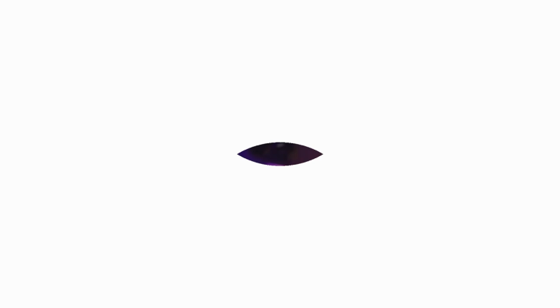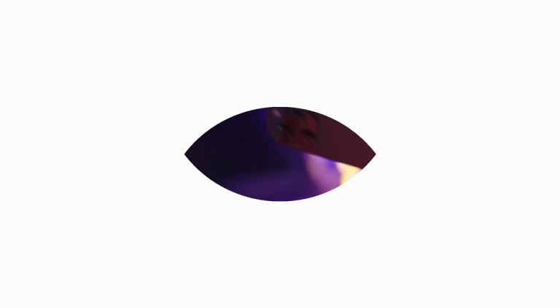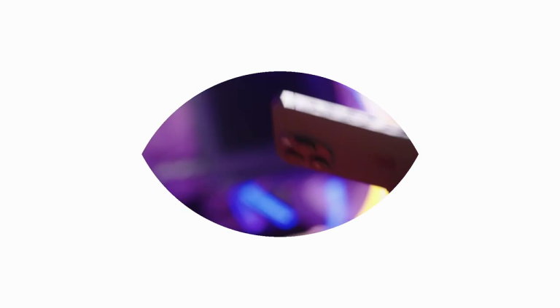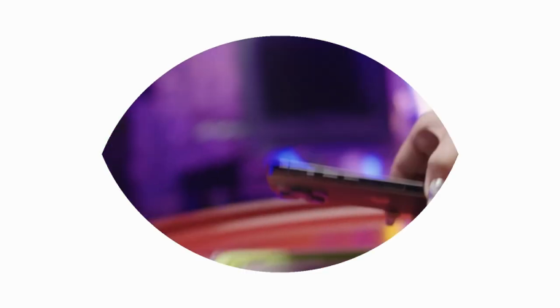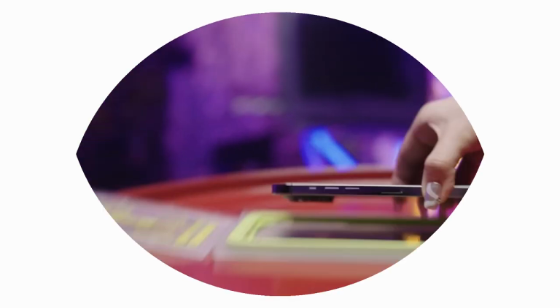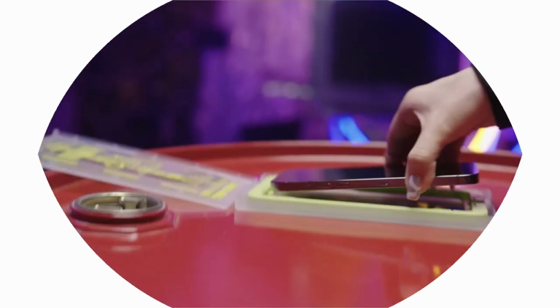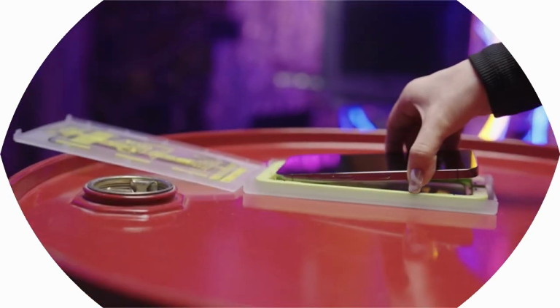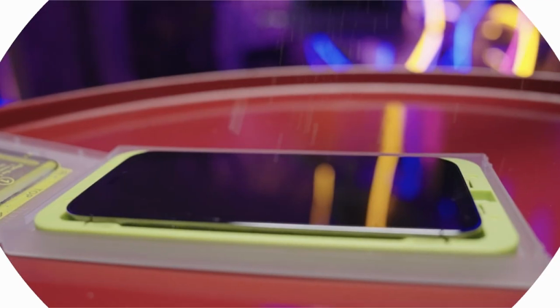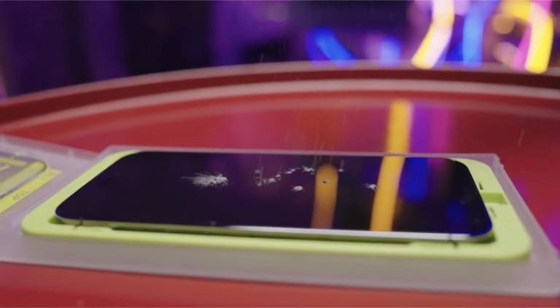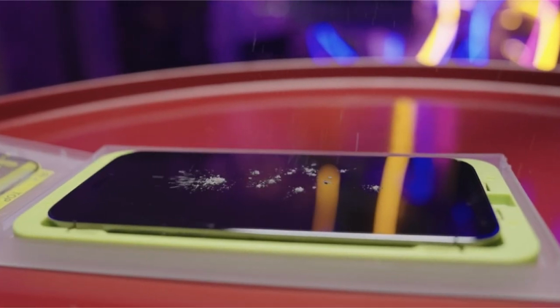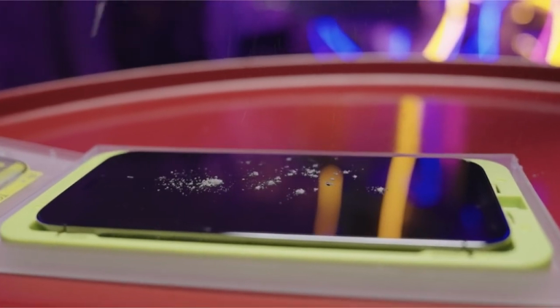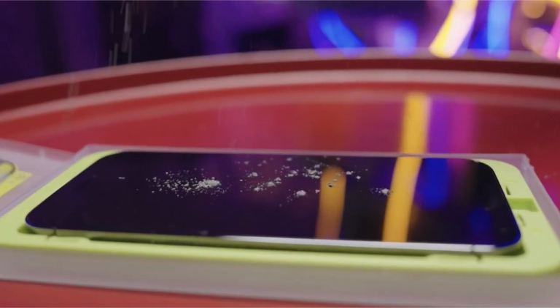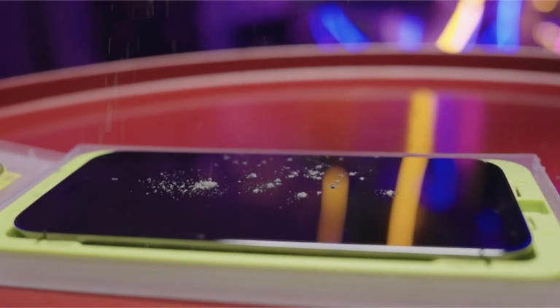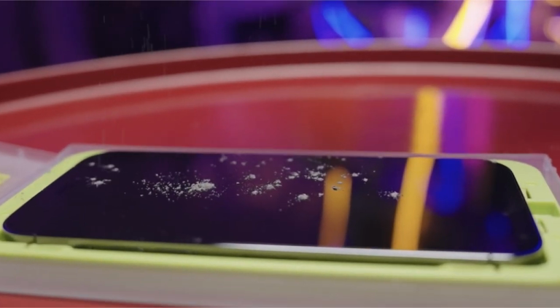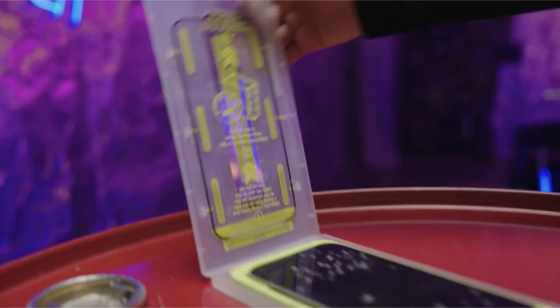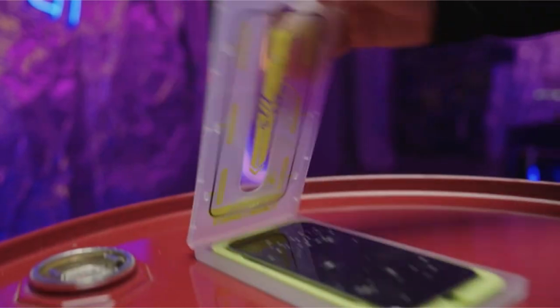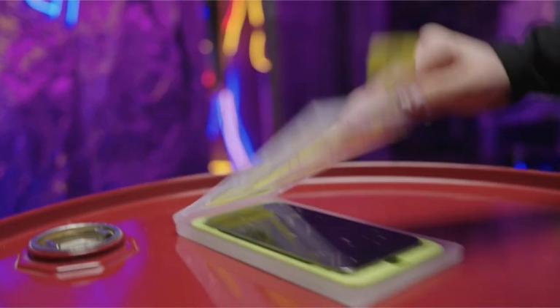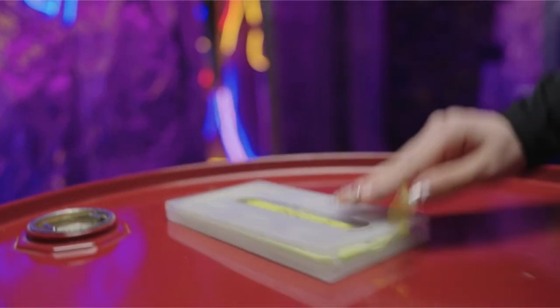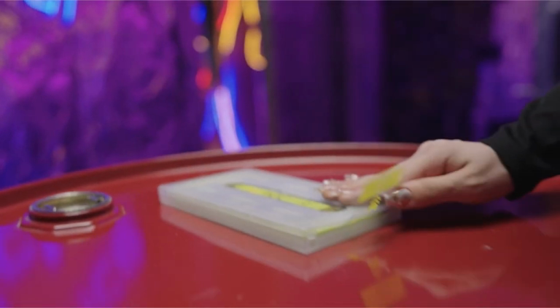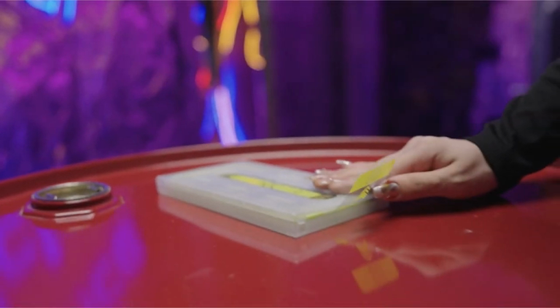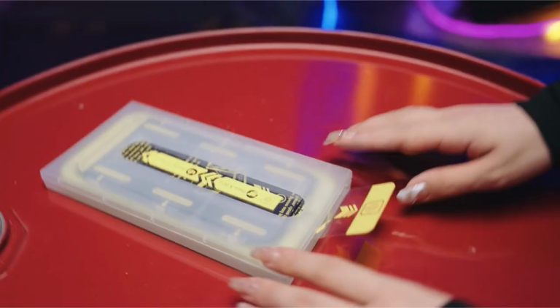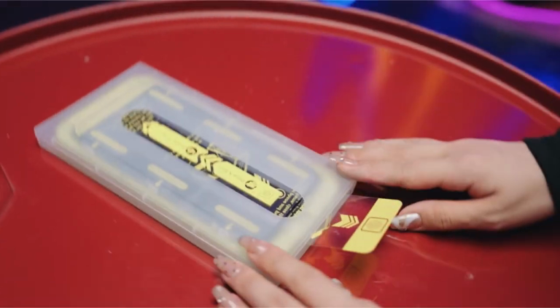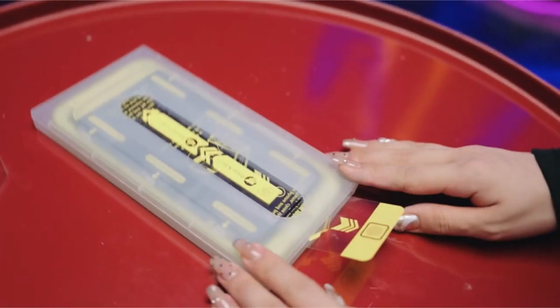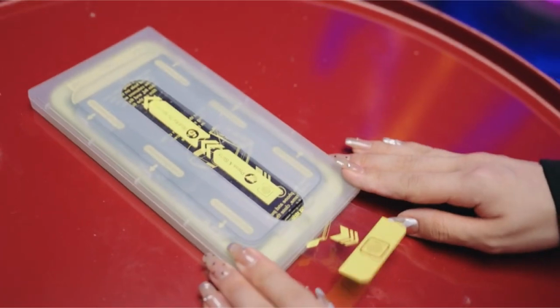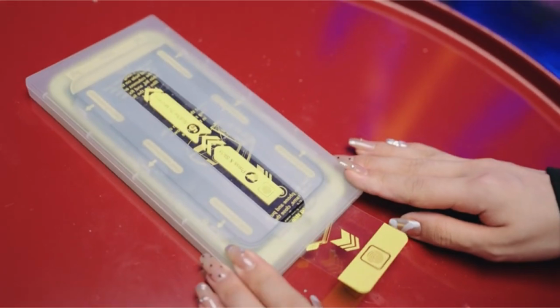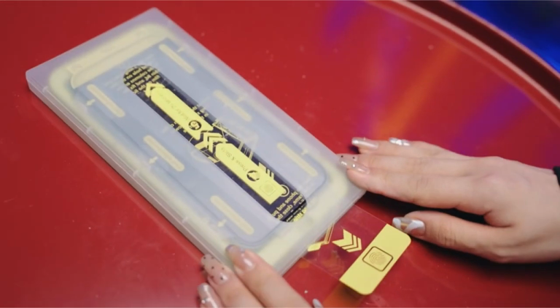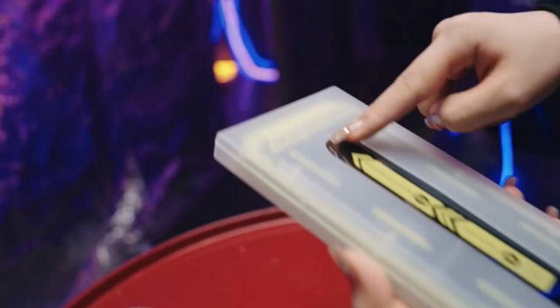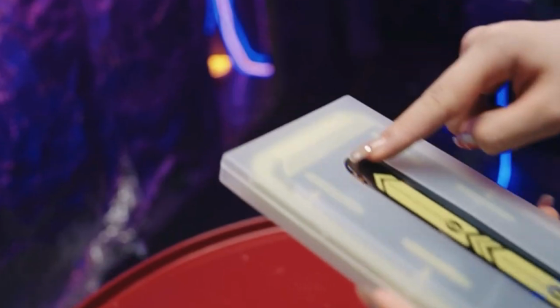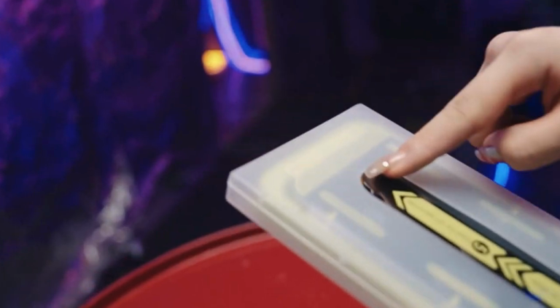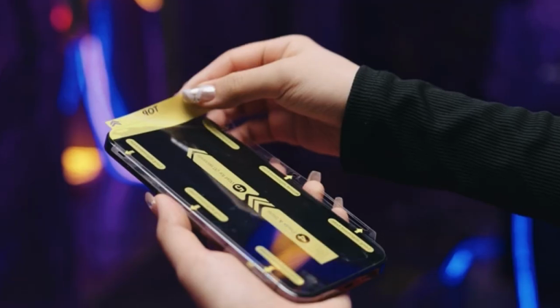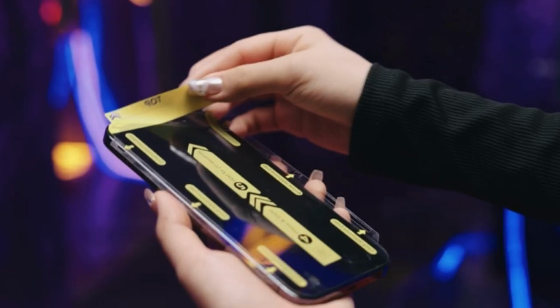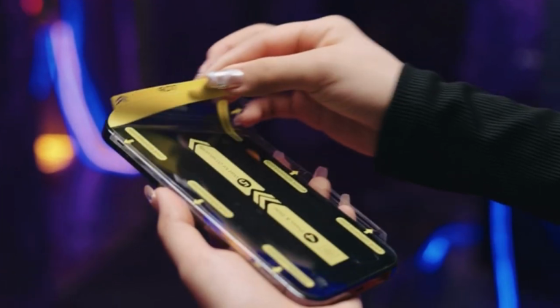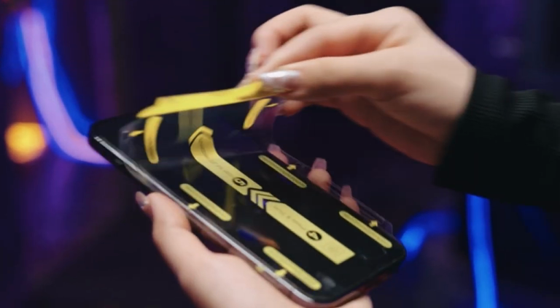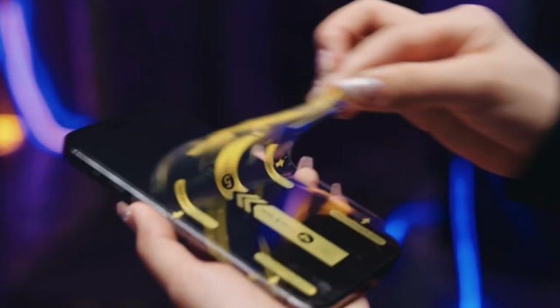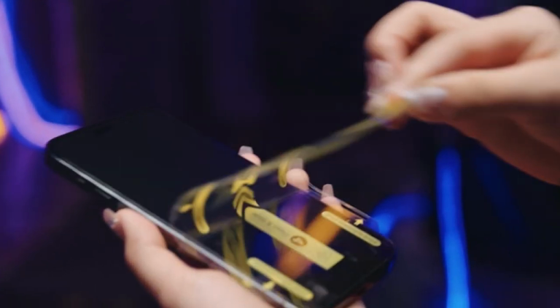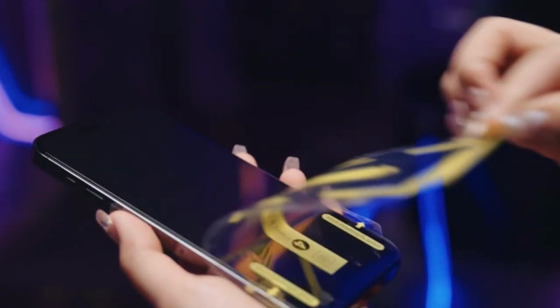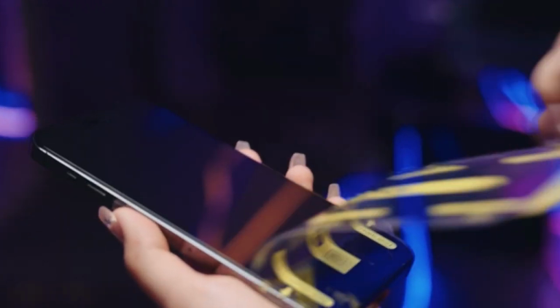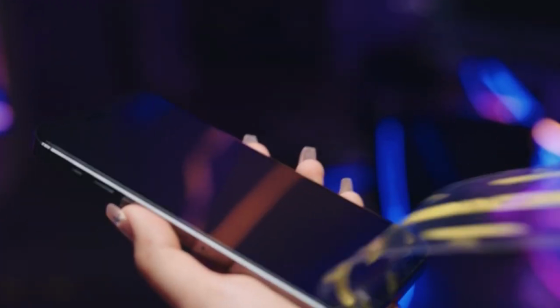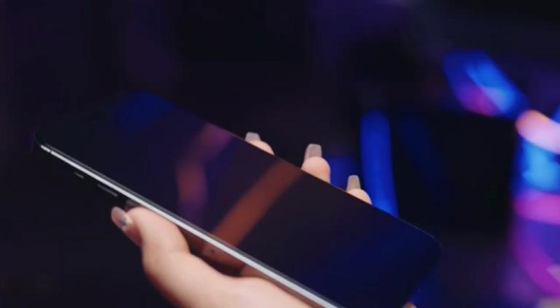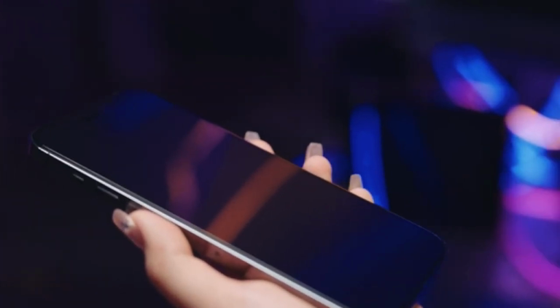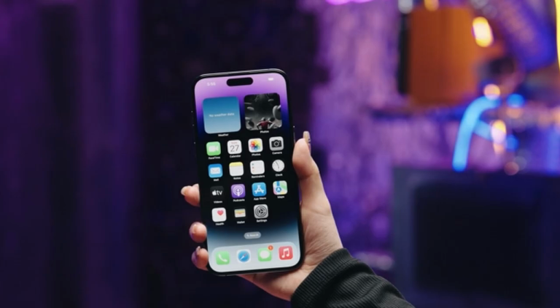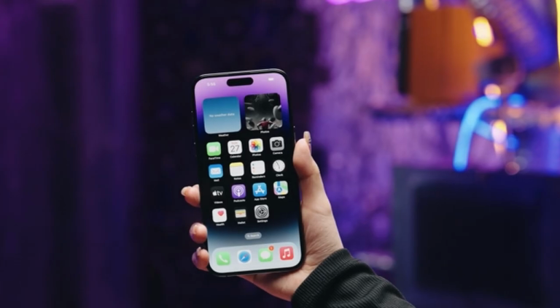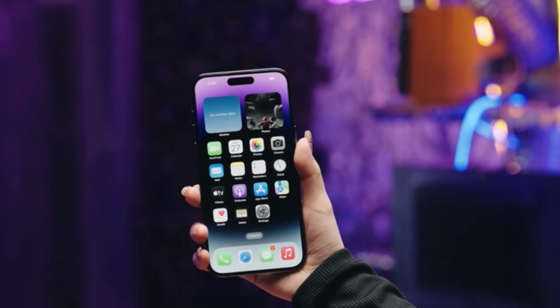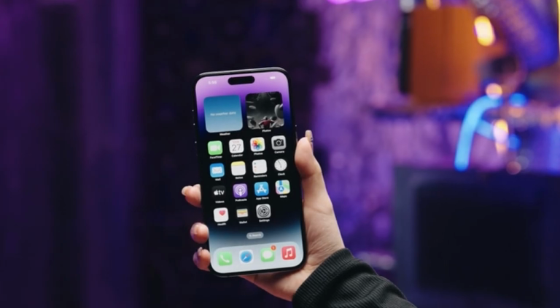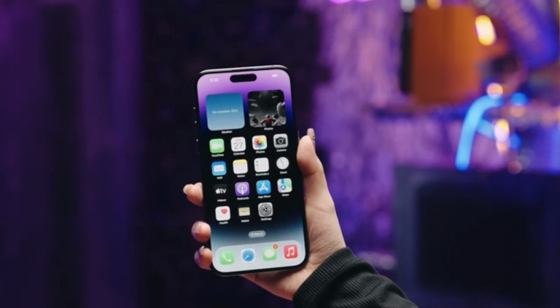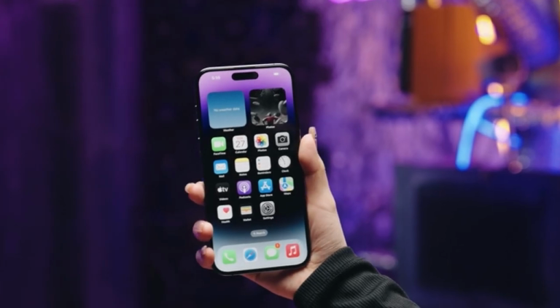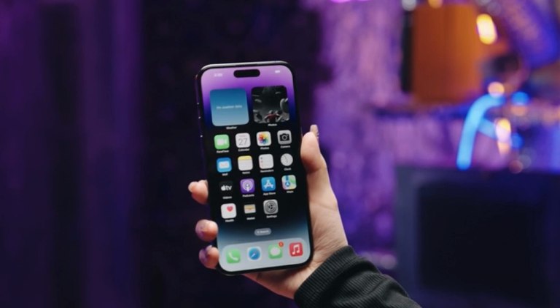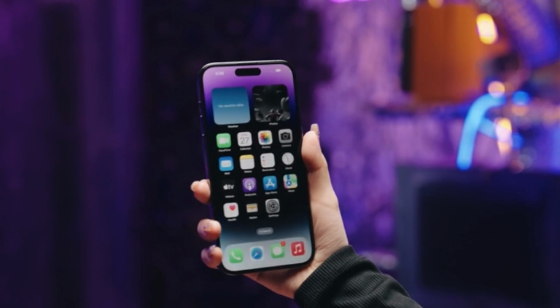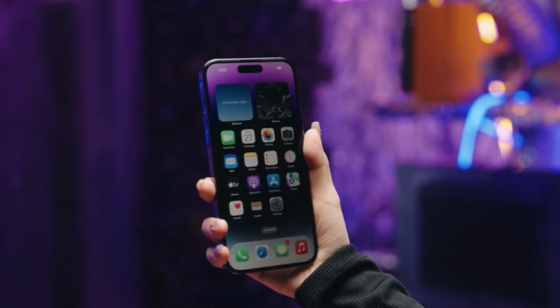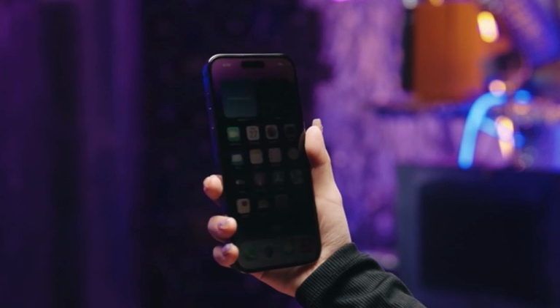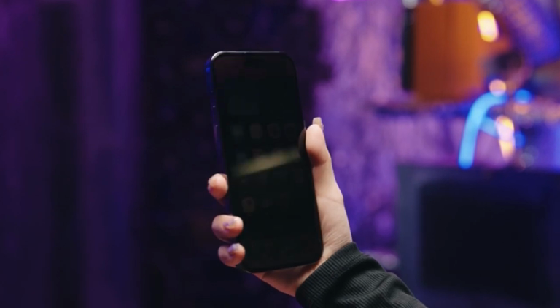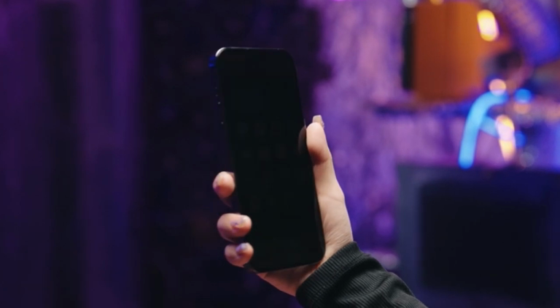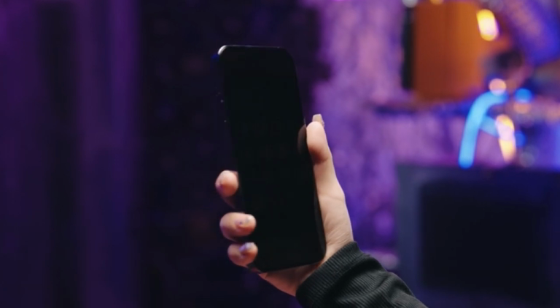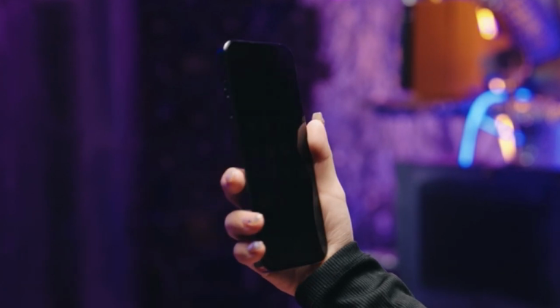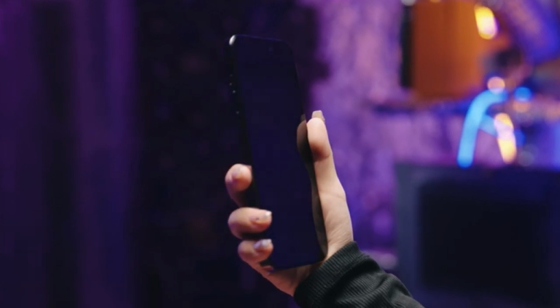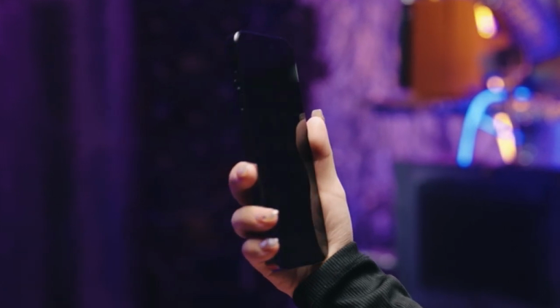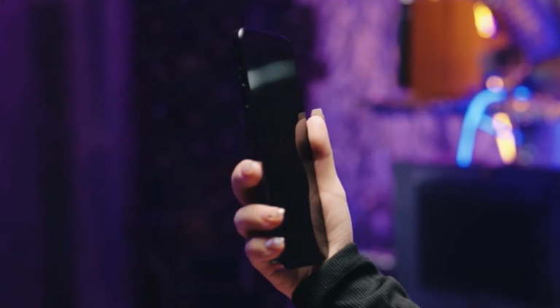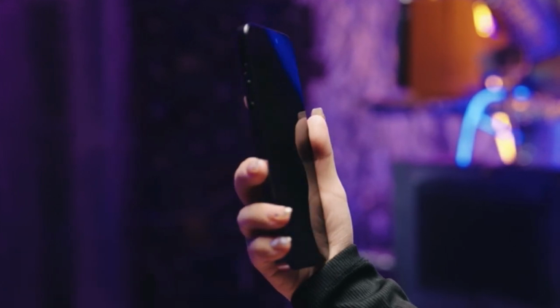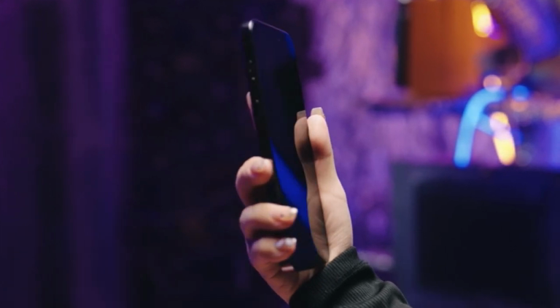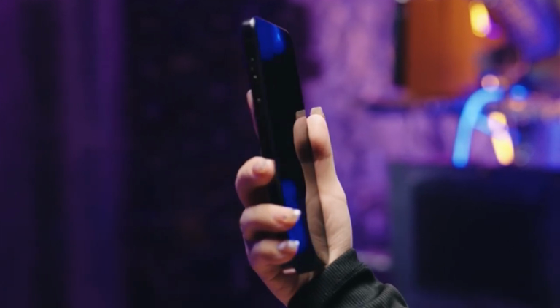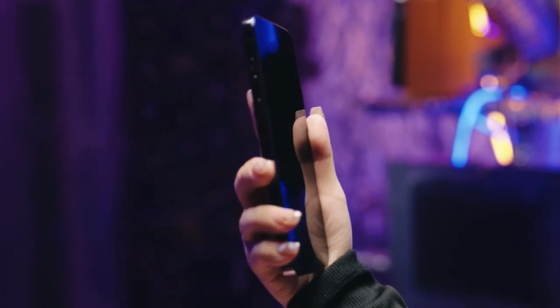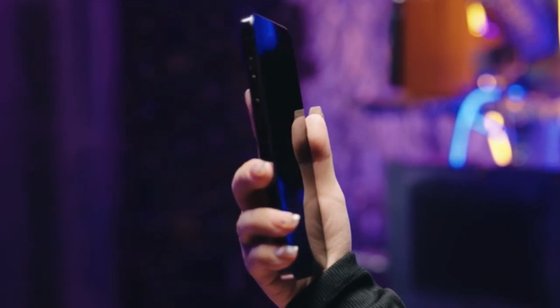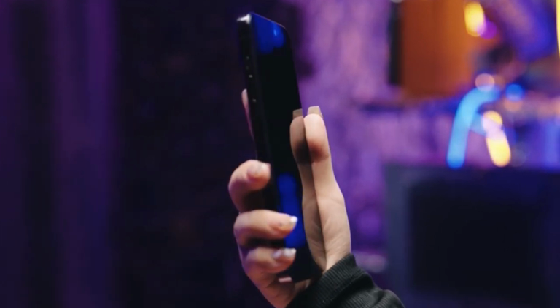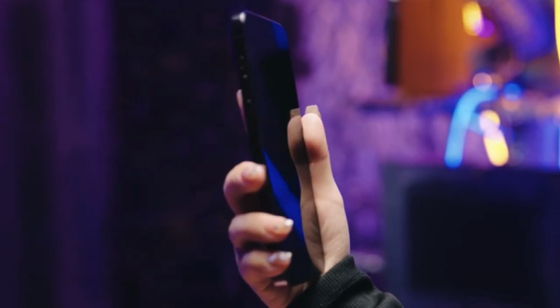Hi, what's up everyone. In this video, we are going to talk about the top best iPhone 15 Pro Max privacy screen protectors you can buy on Amazon.